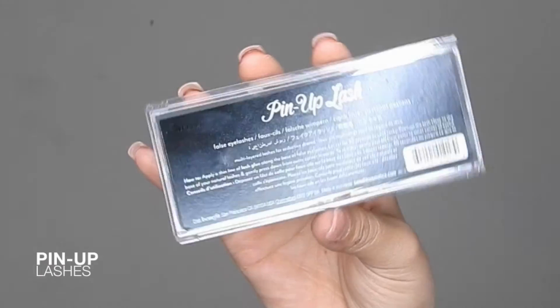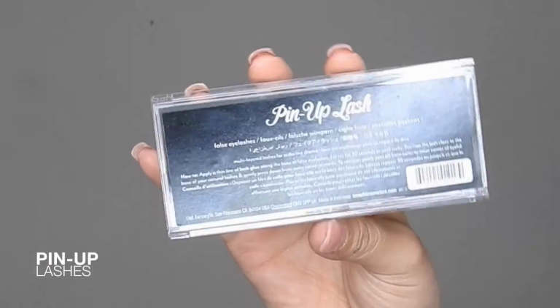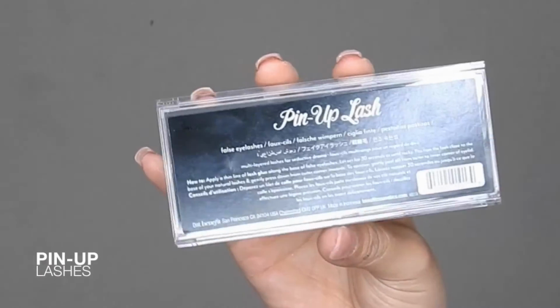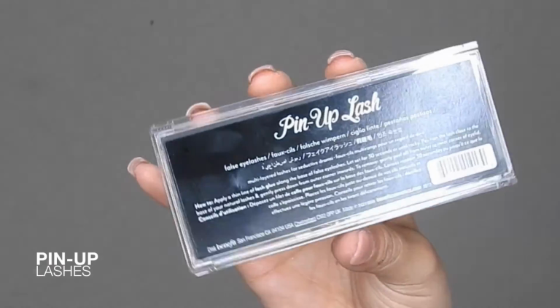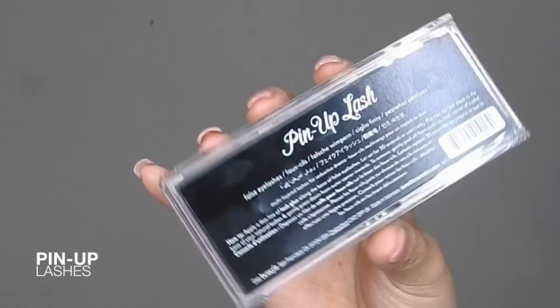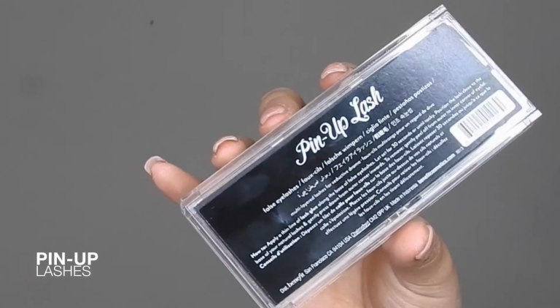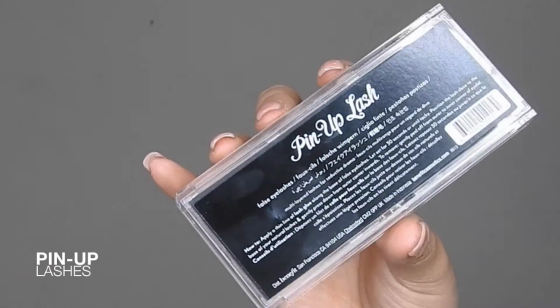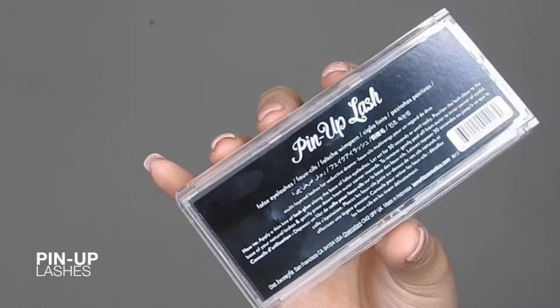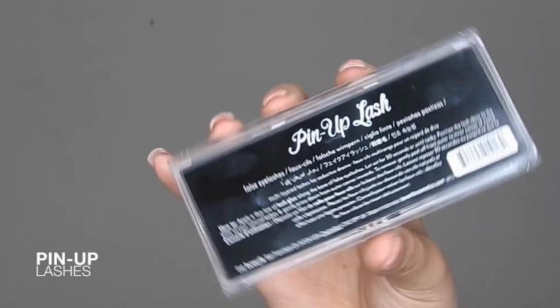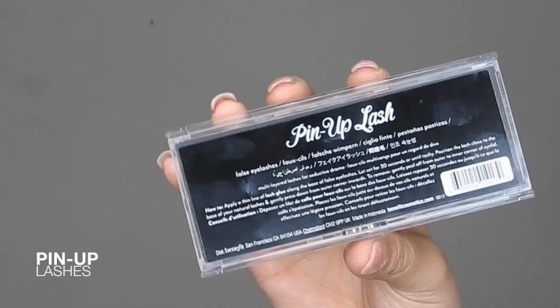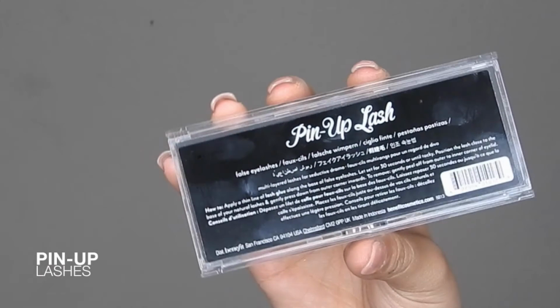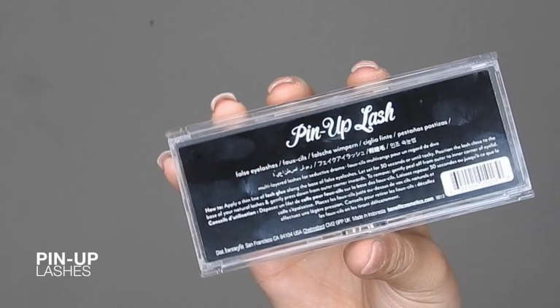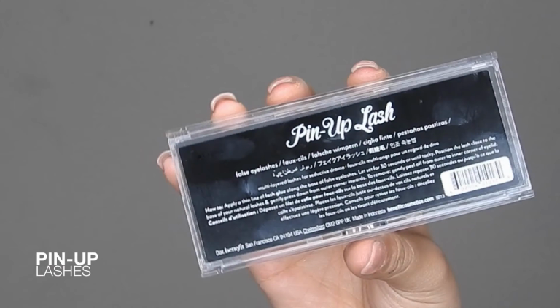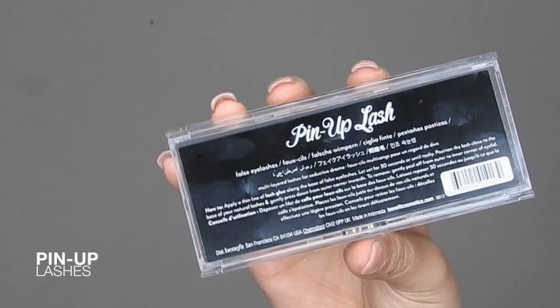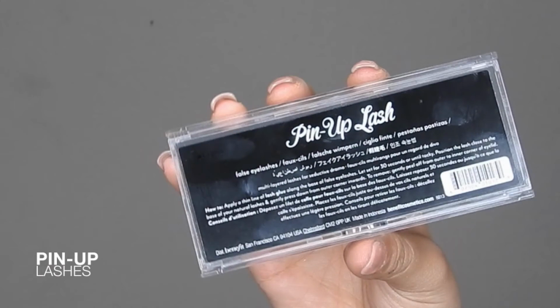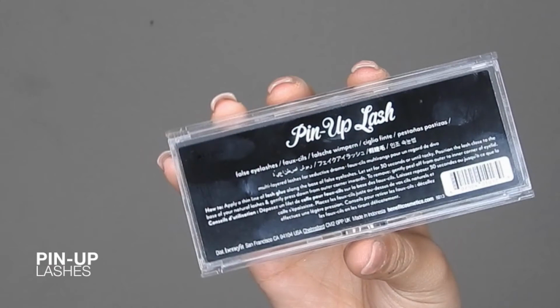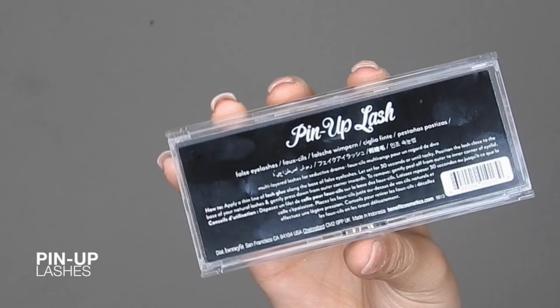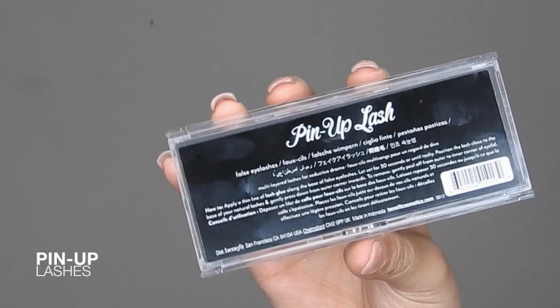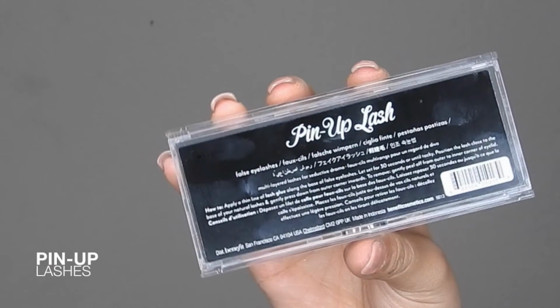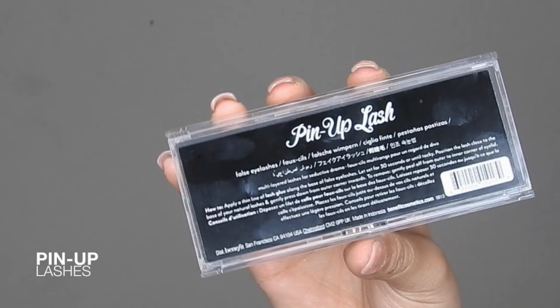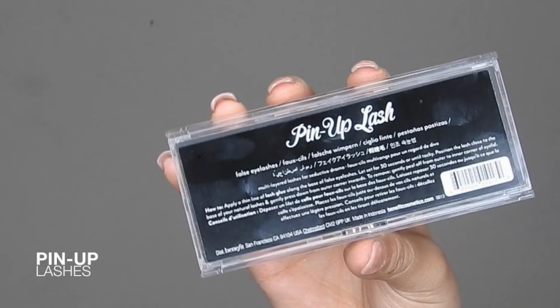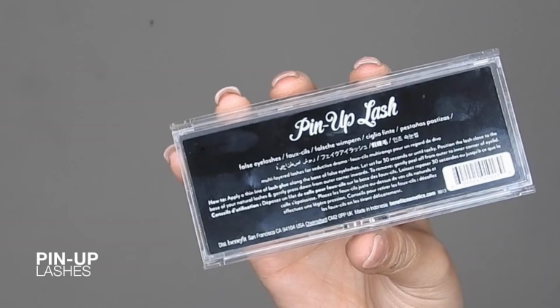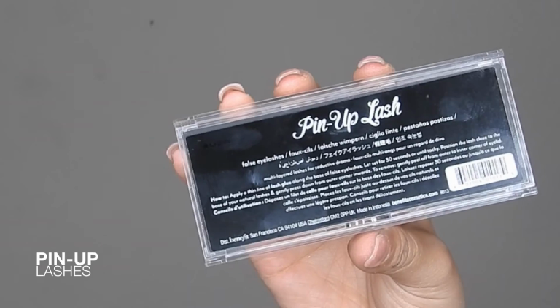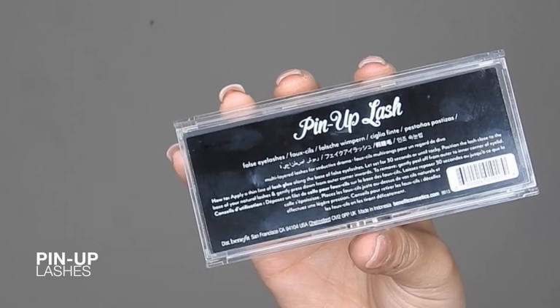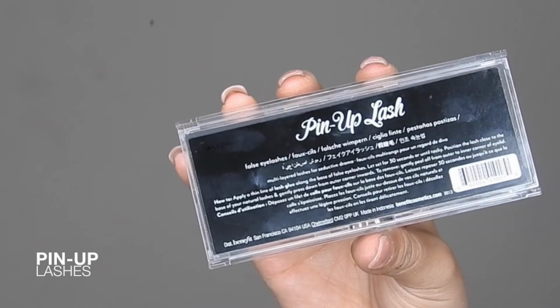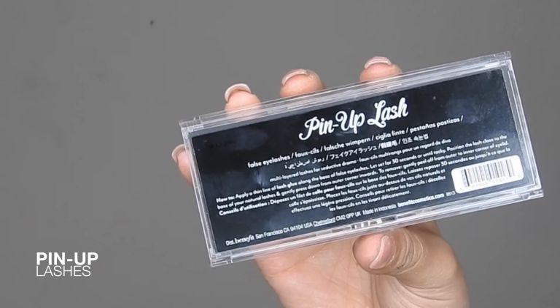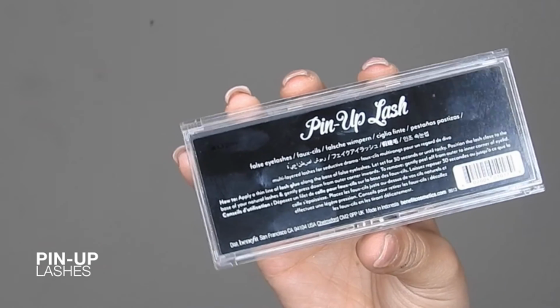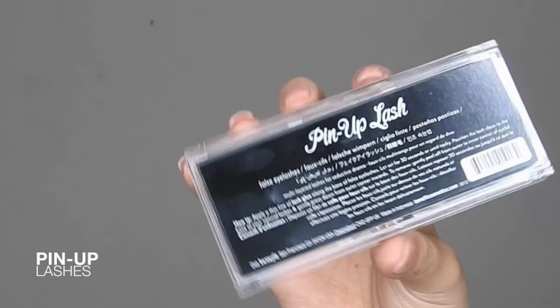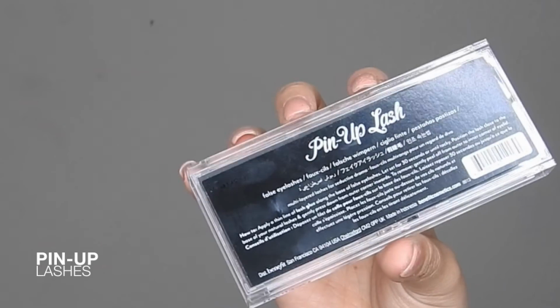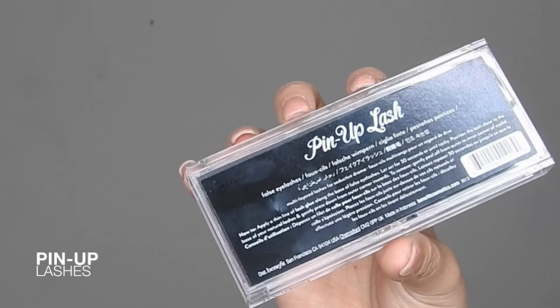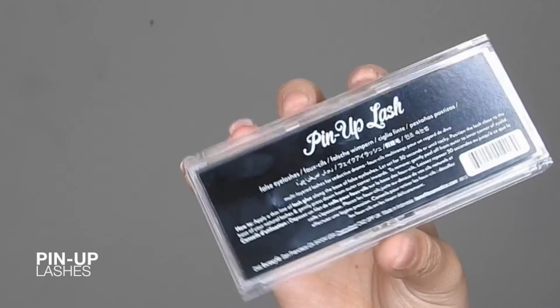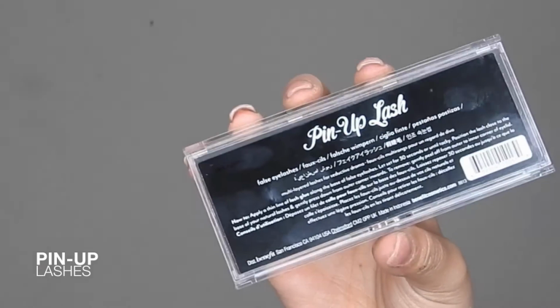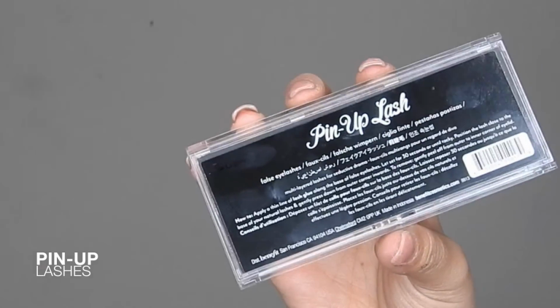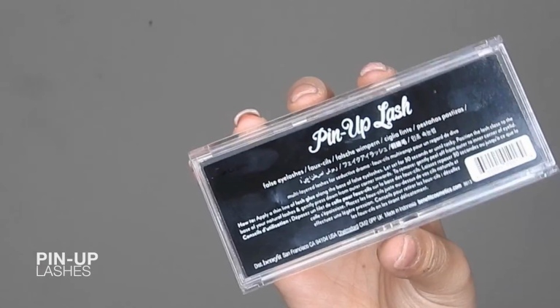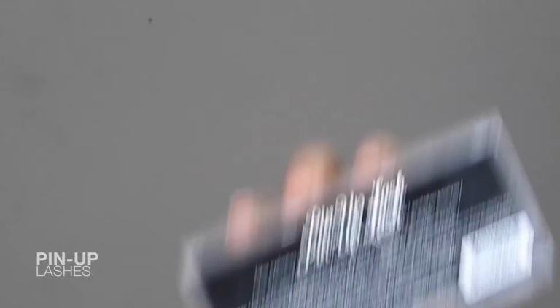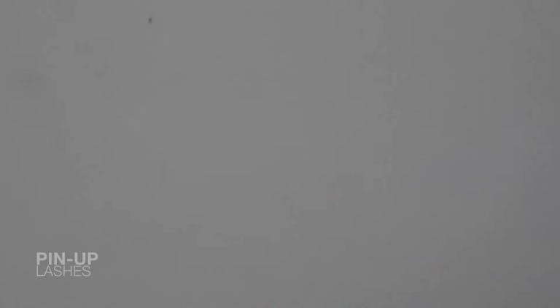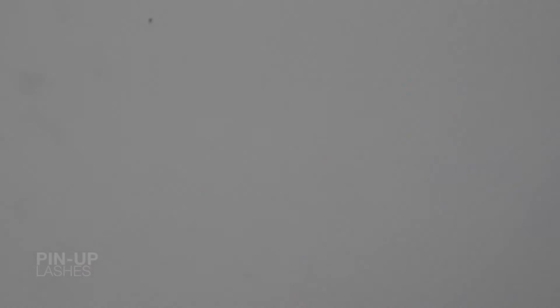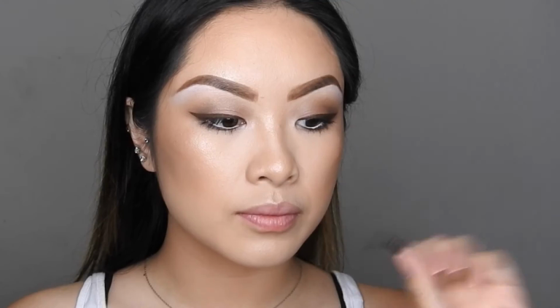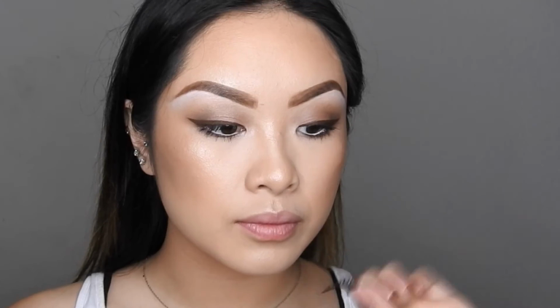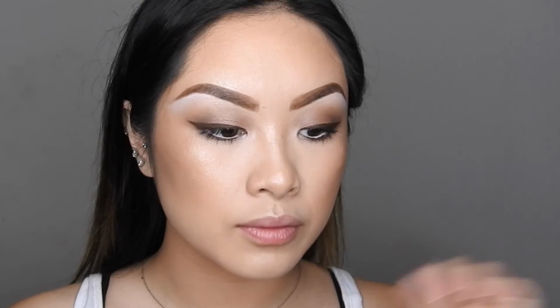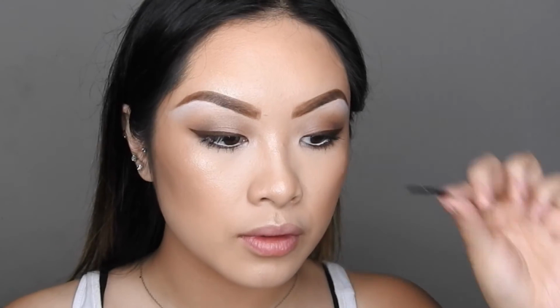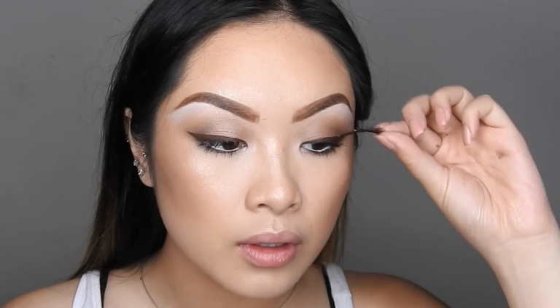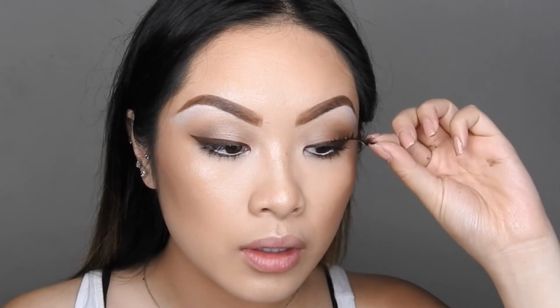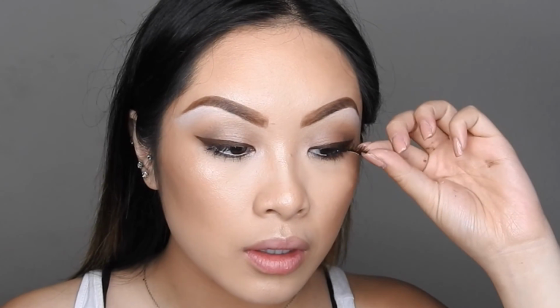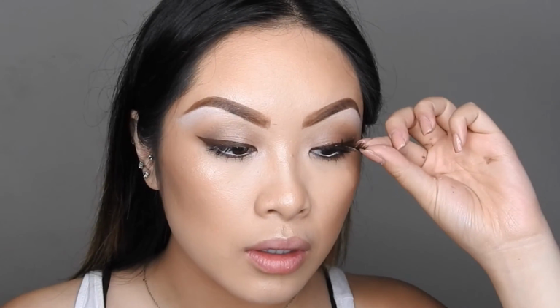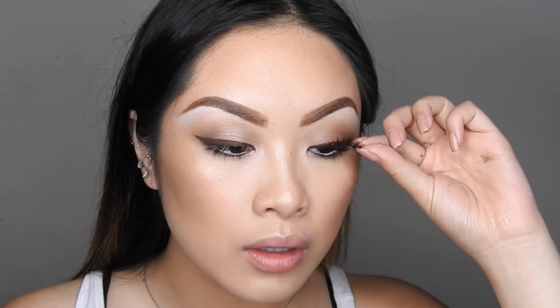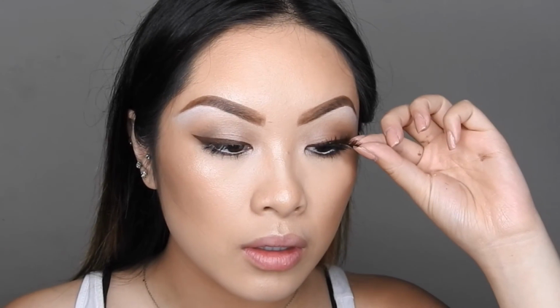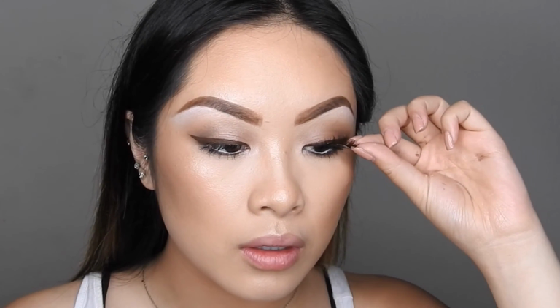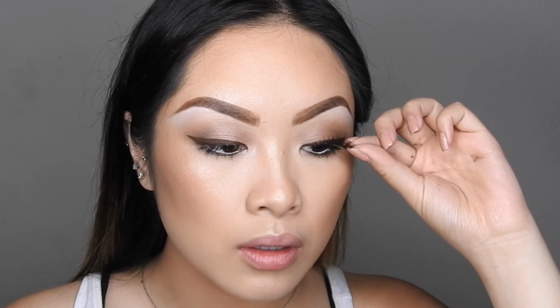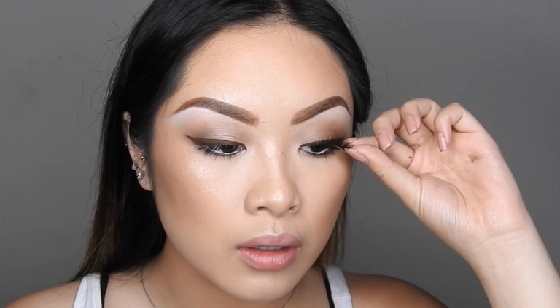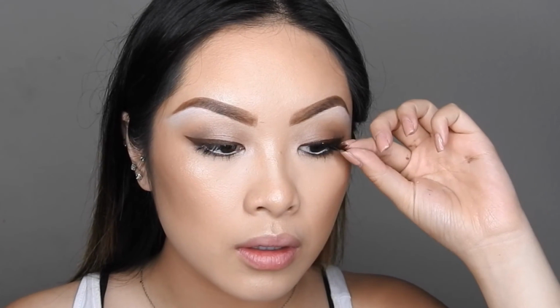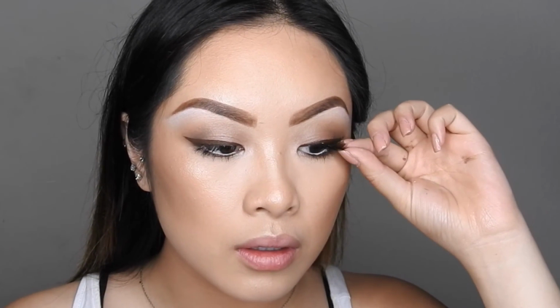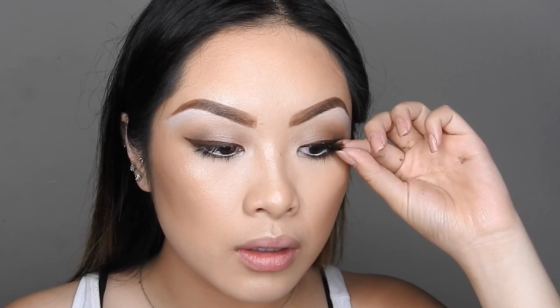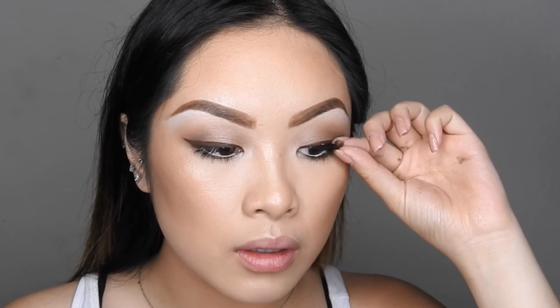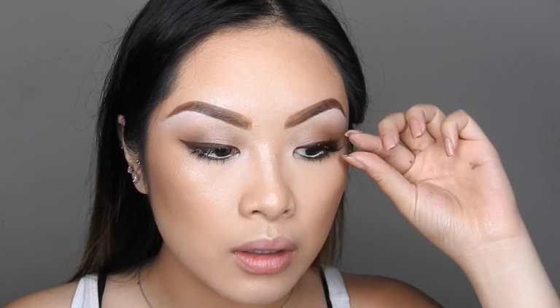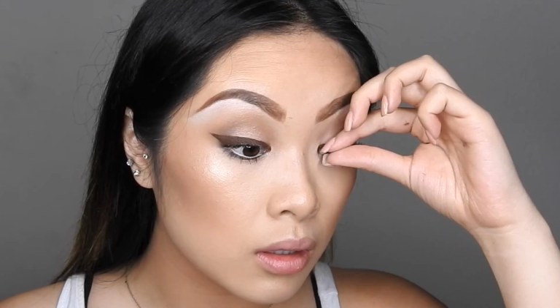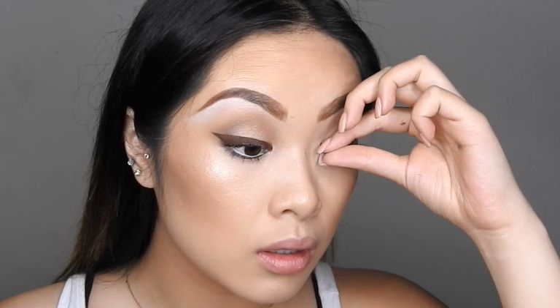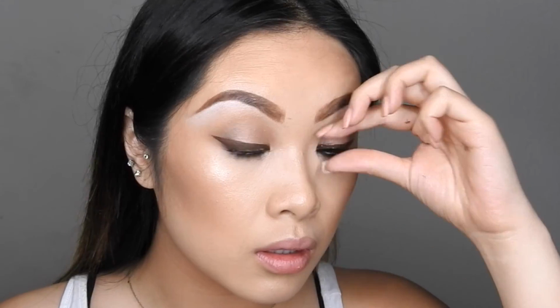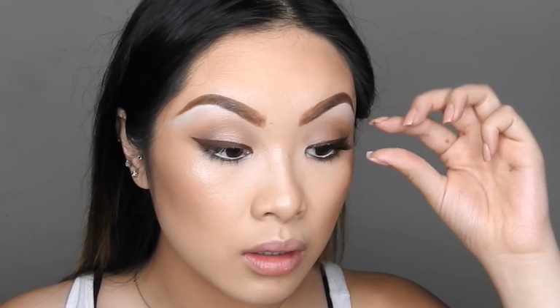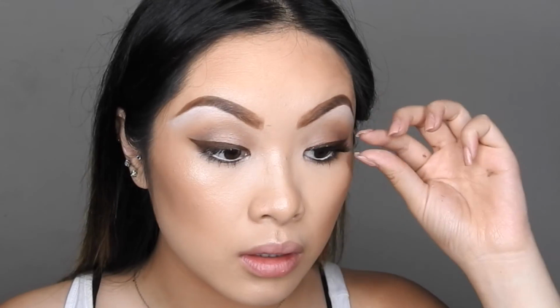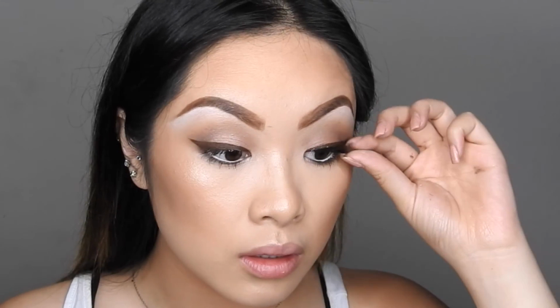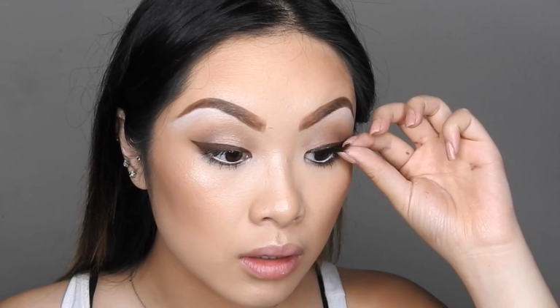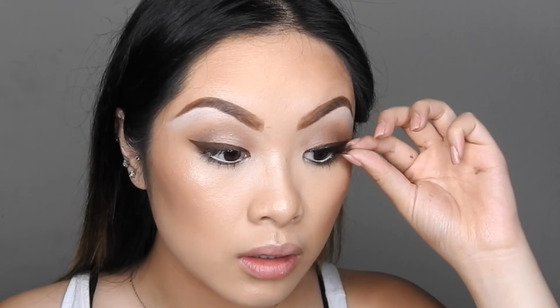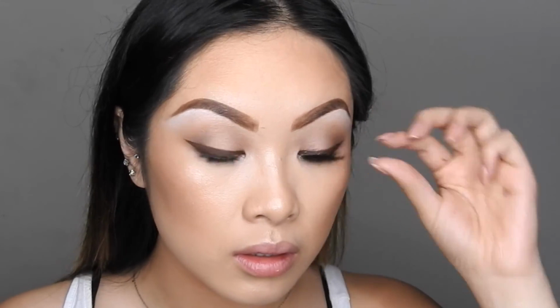Now for some lashes — I'm going to be taking my favorite lashes by Benefit. These are the Pinup lashes and I'm just going to be adding them to my eyes.